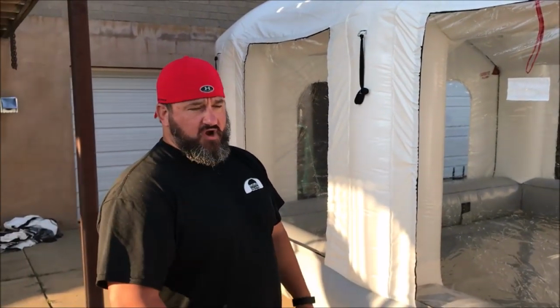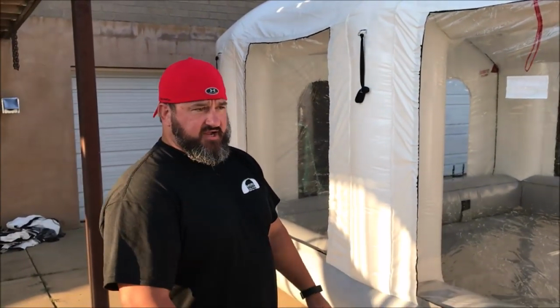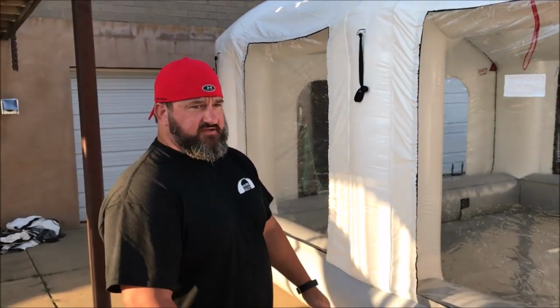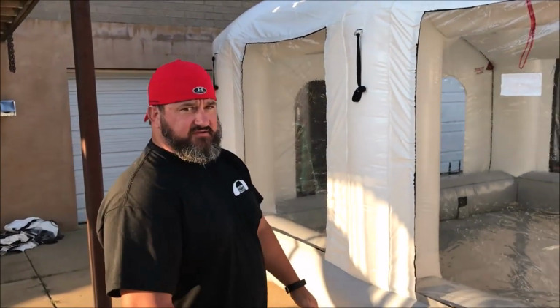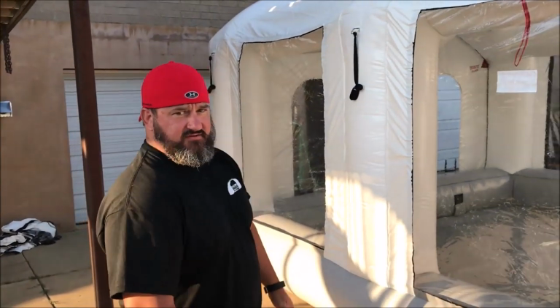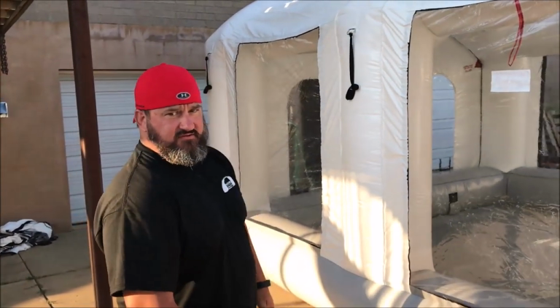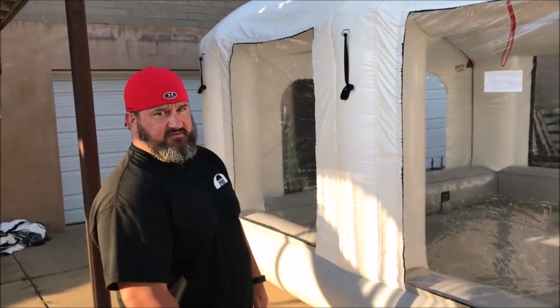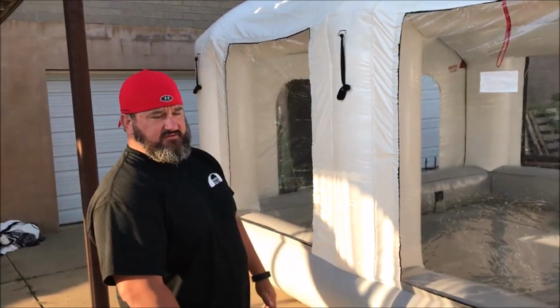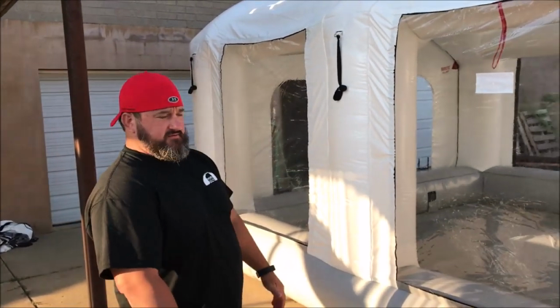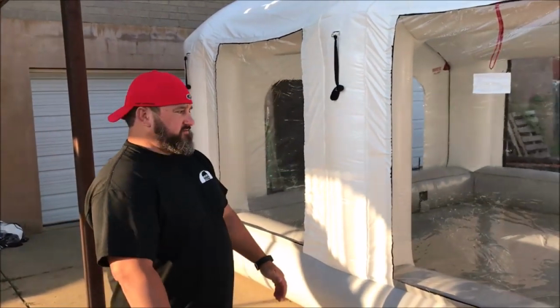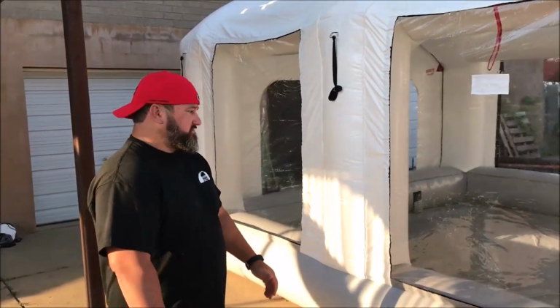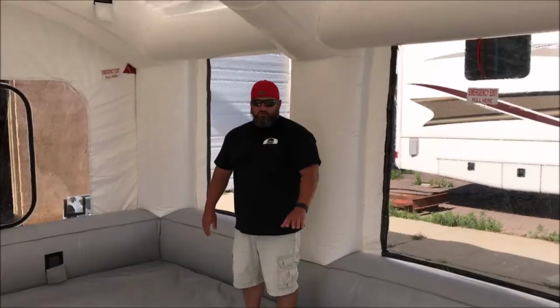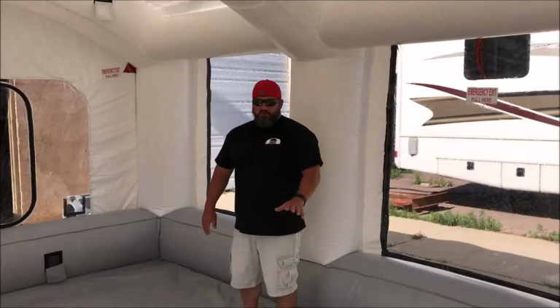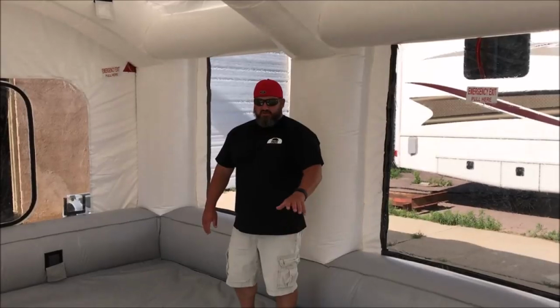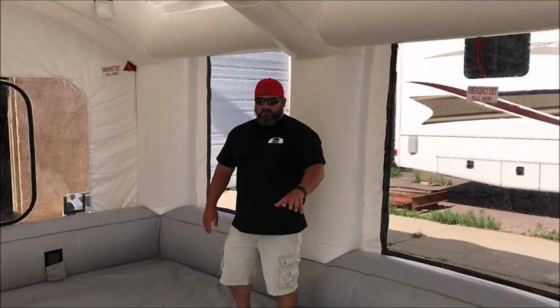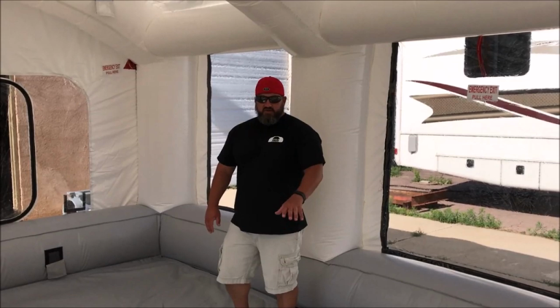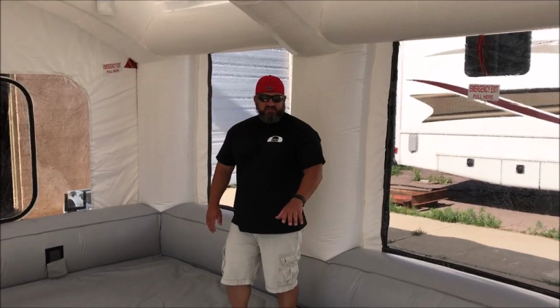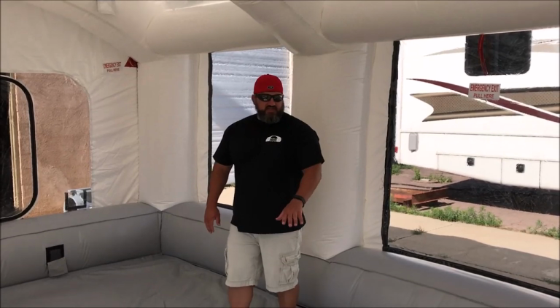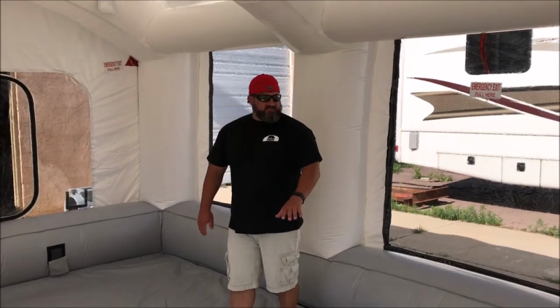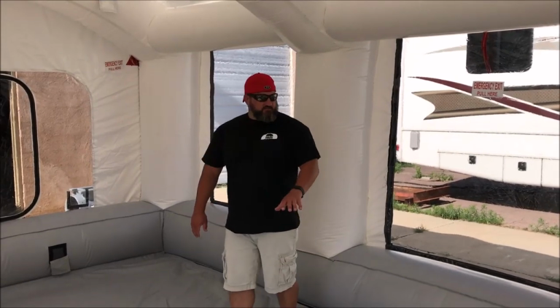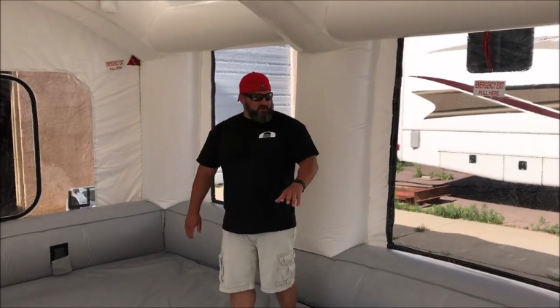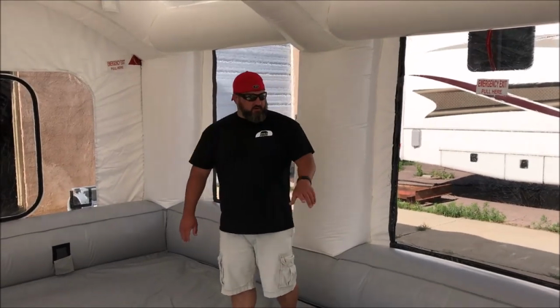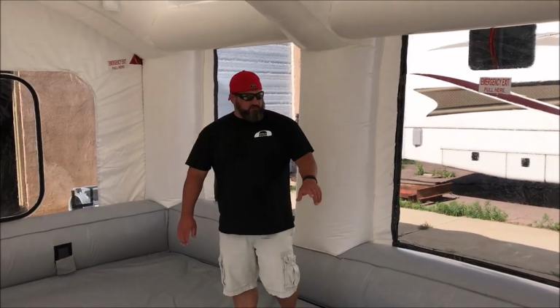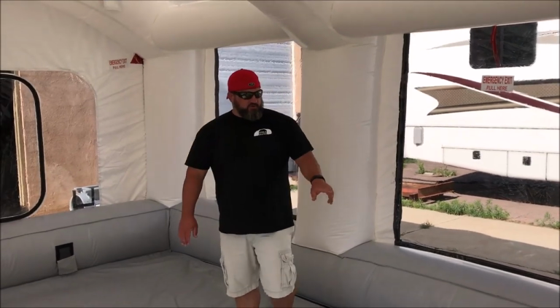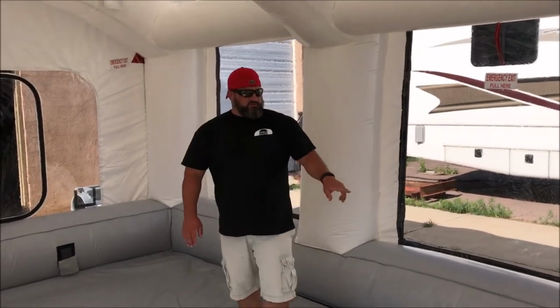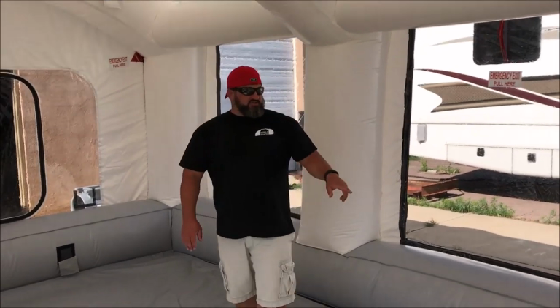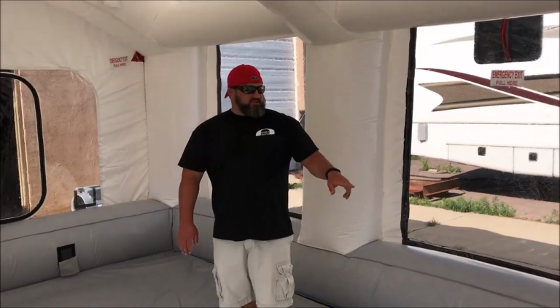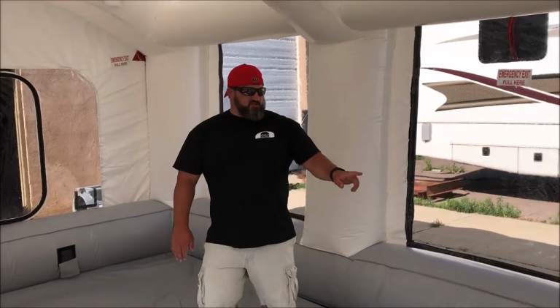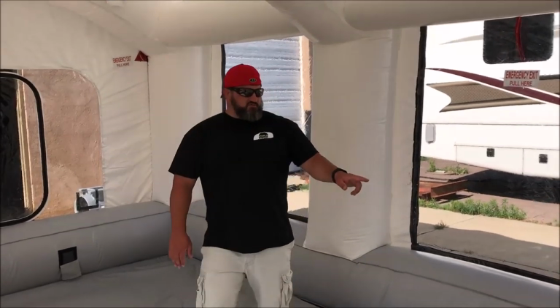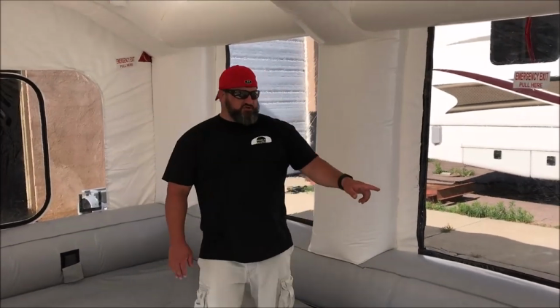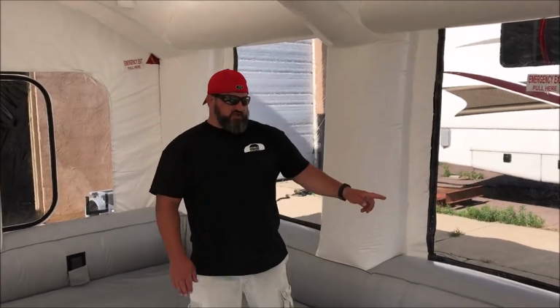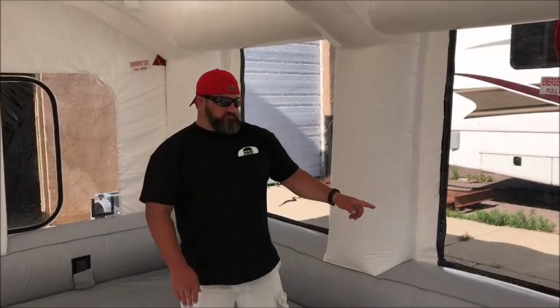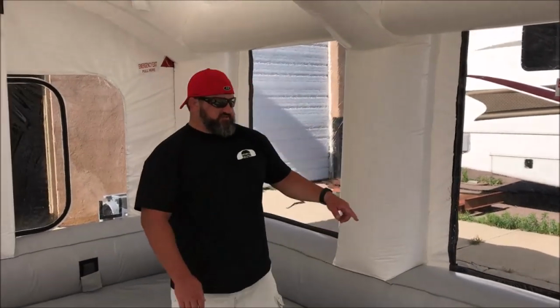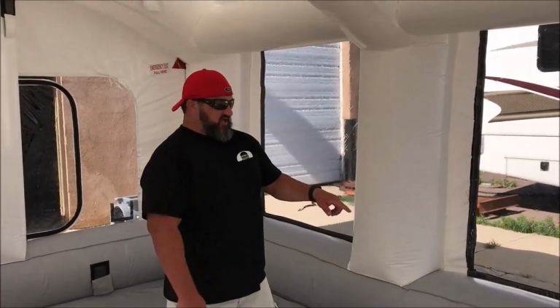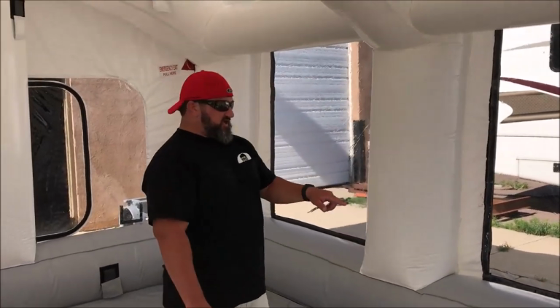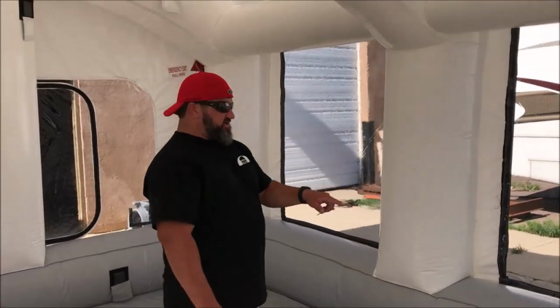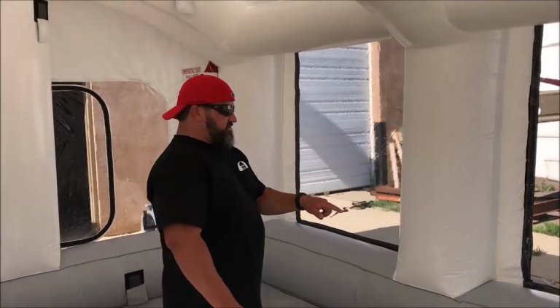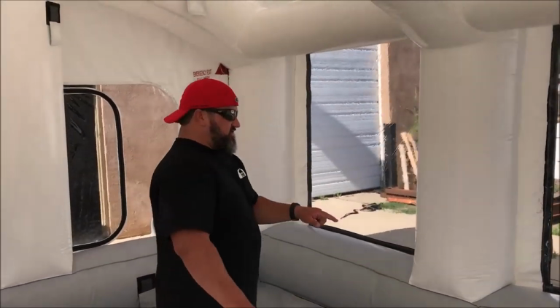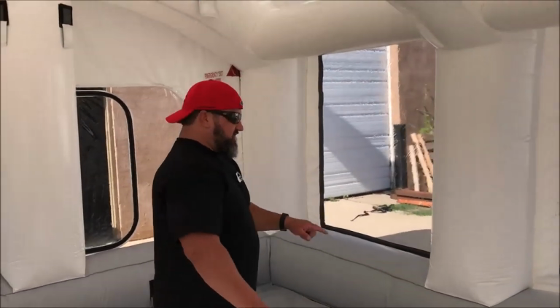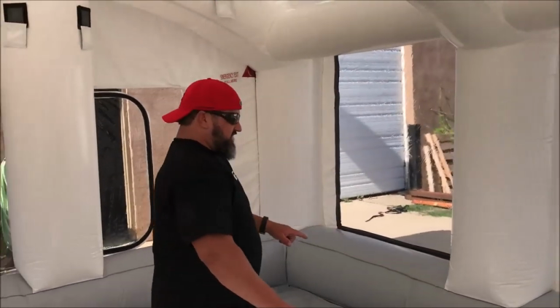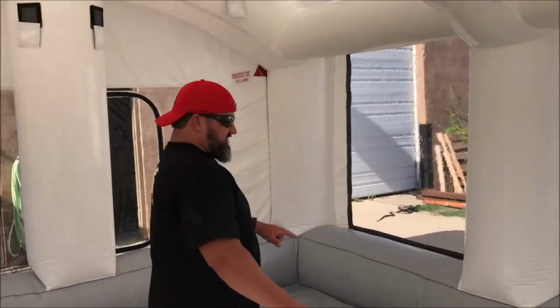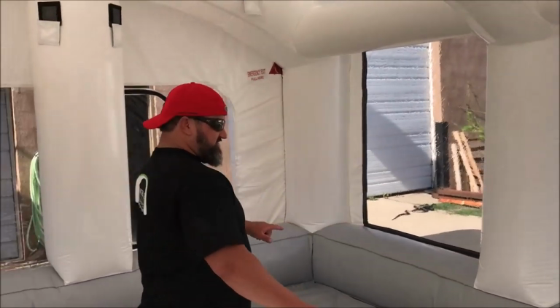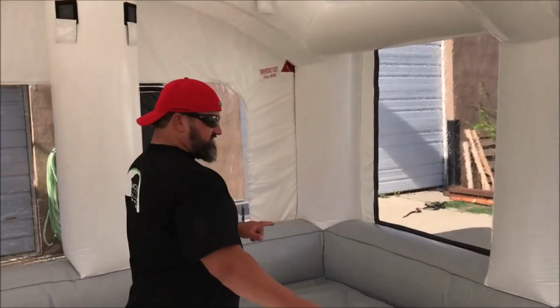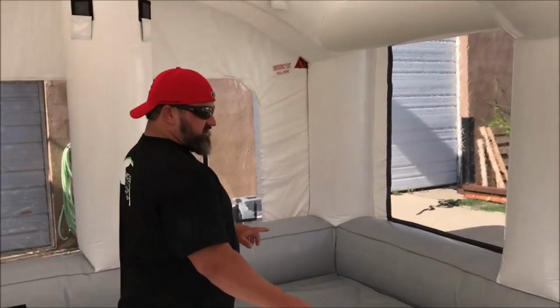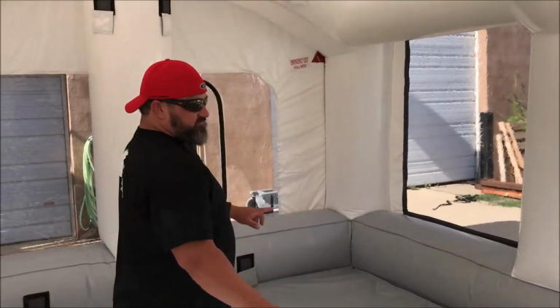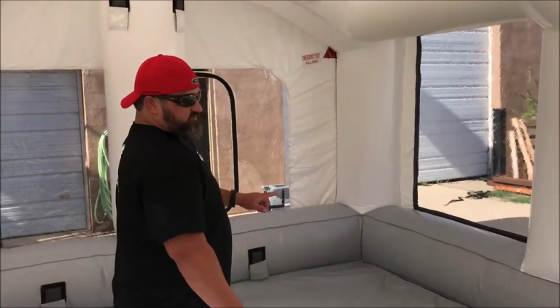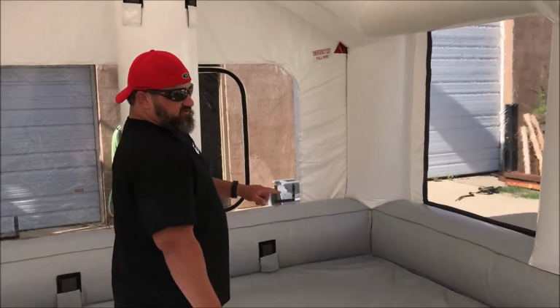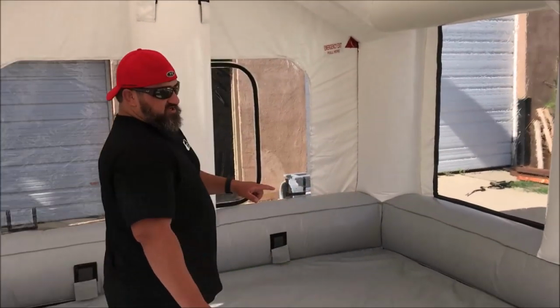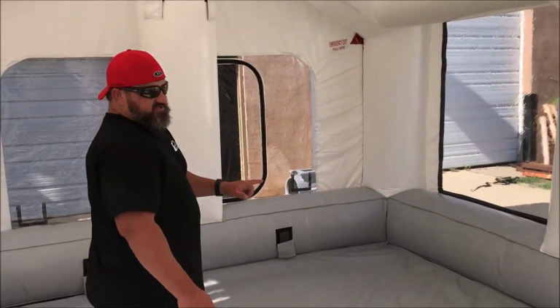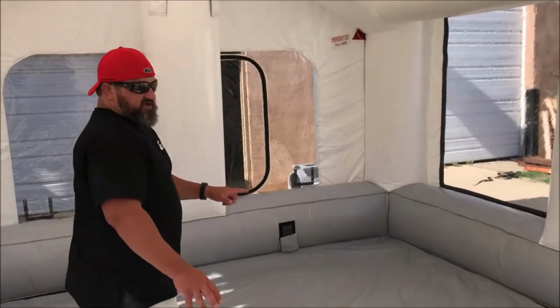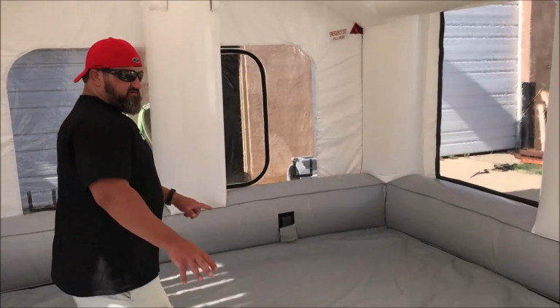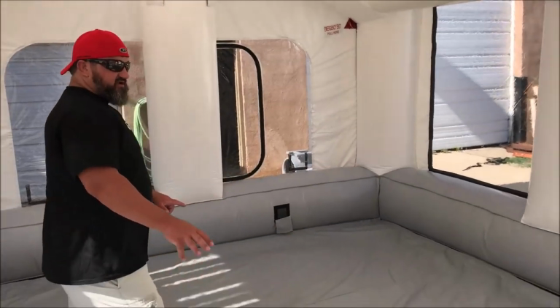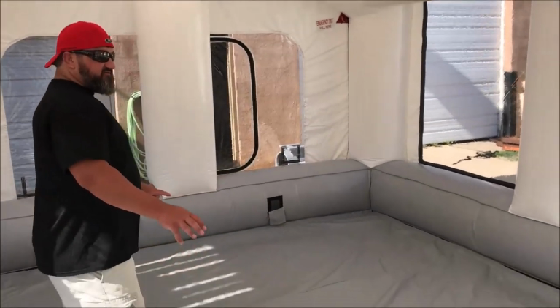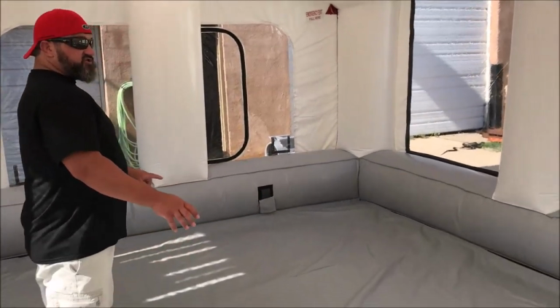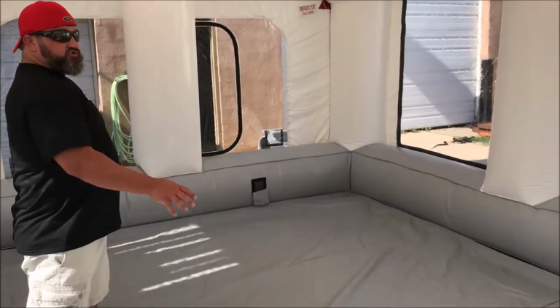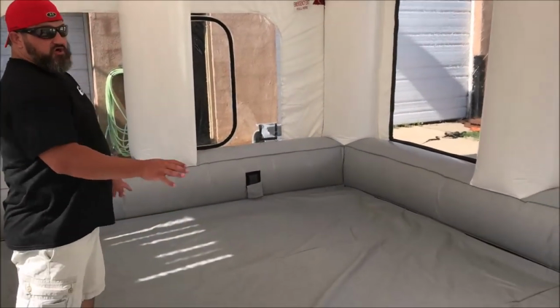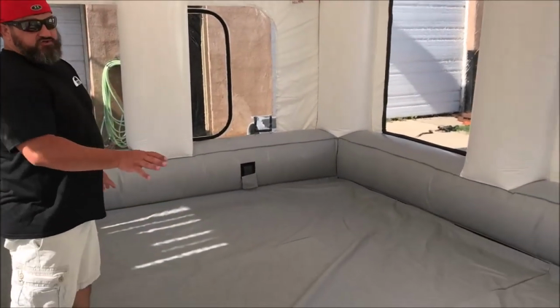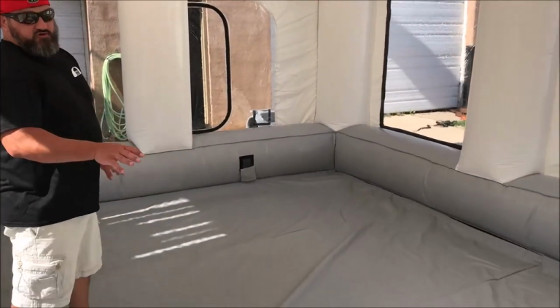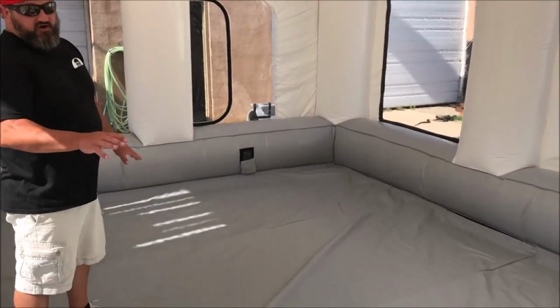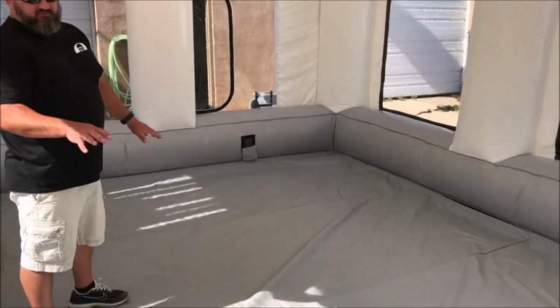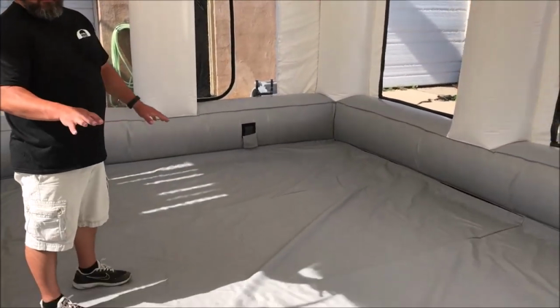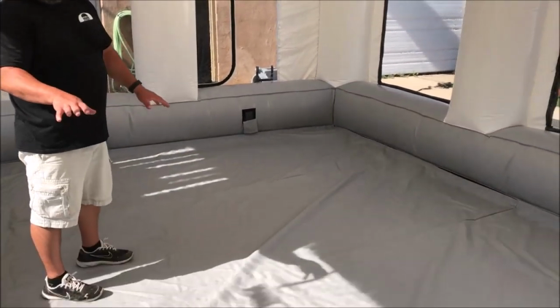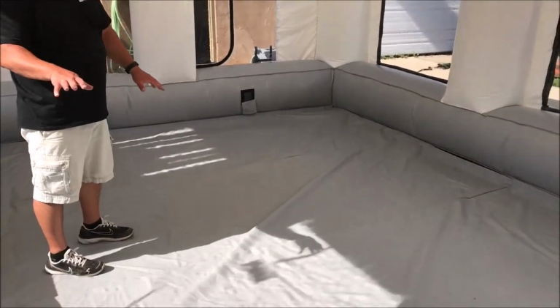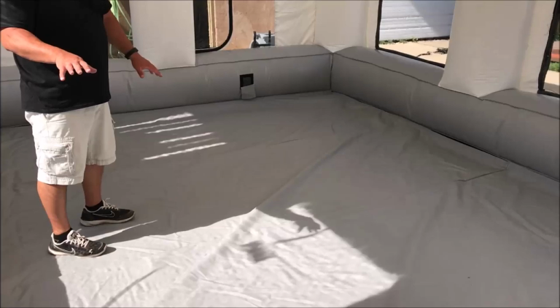One of the great things about our booth is it's a U-shaped design, and this helps with the integrity of the structure of the booth.